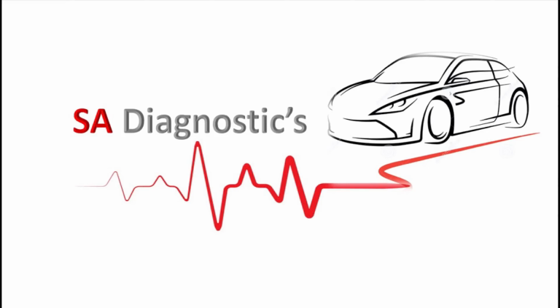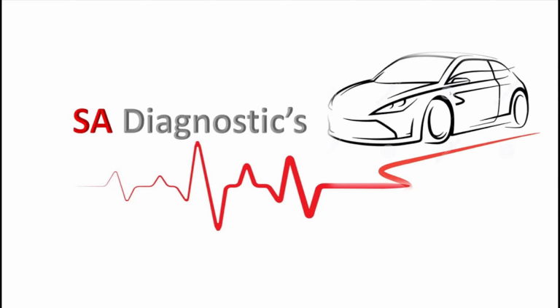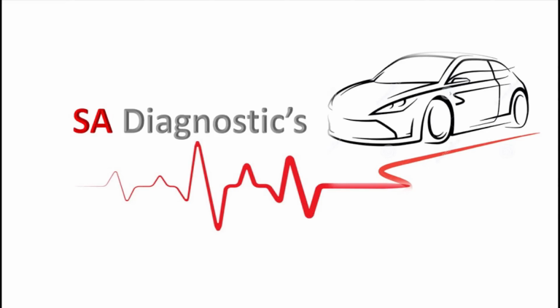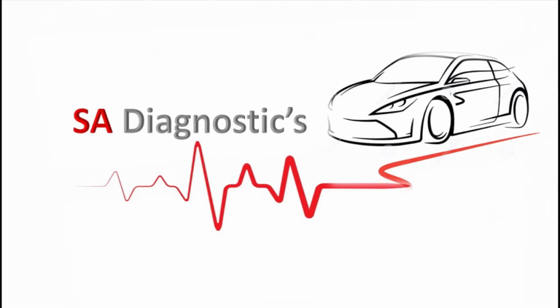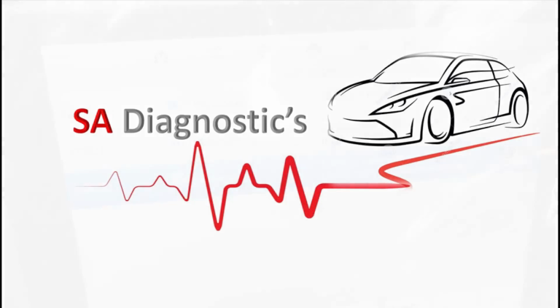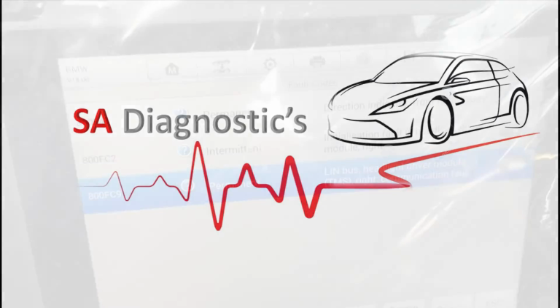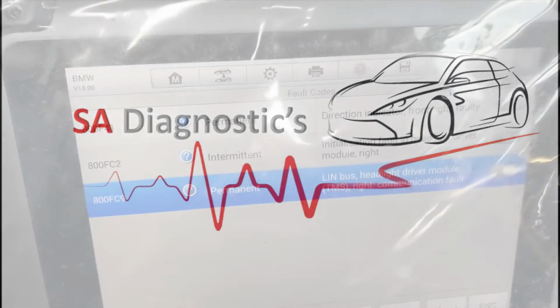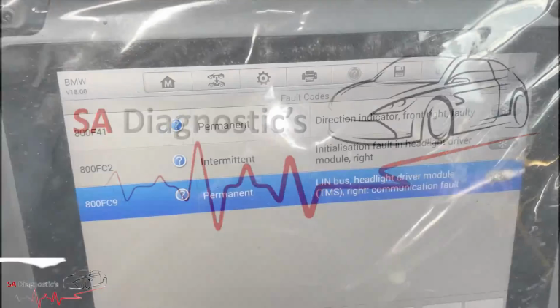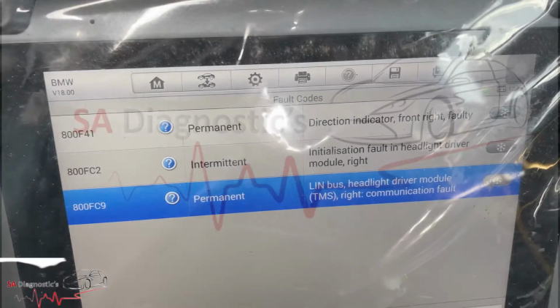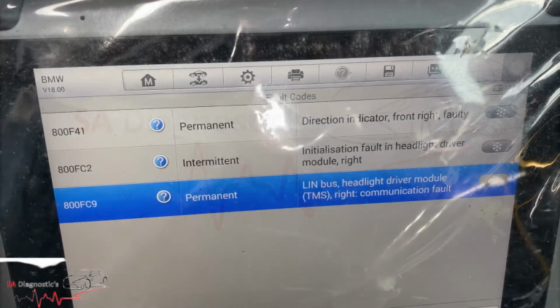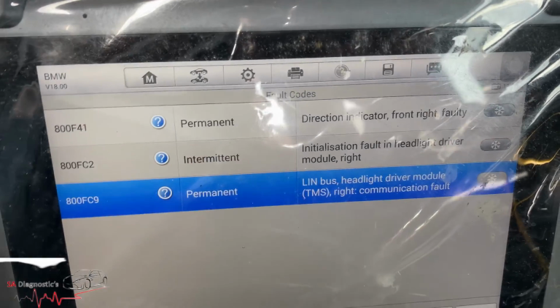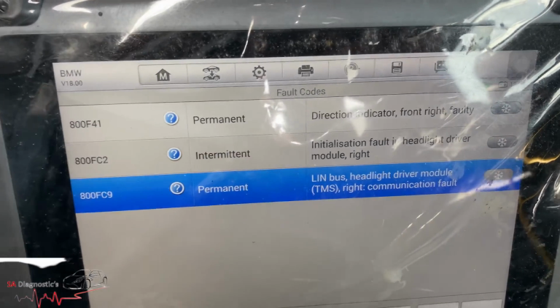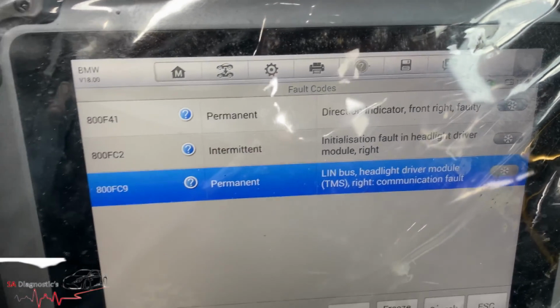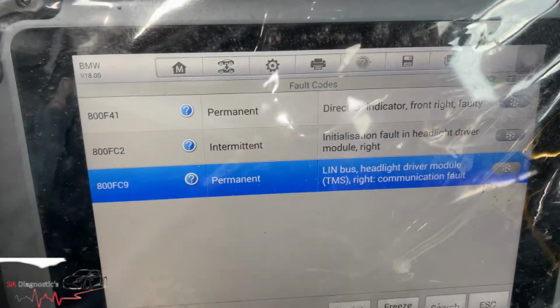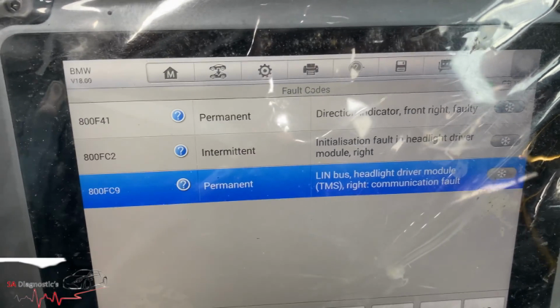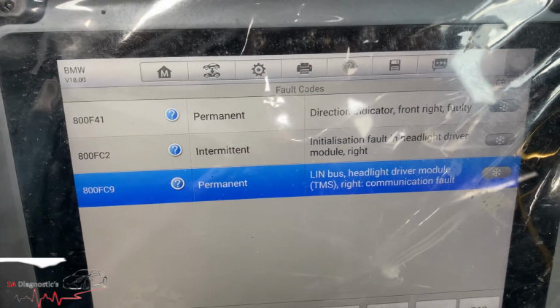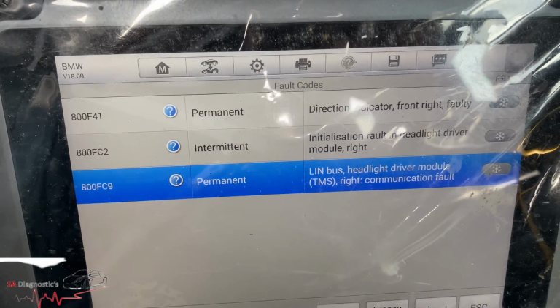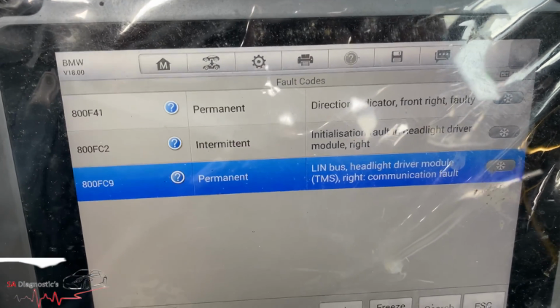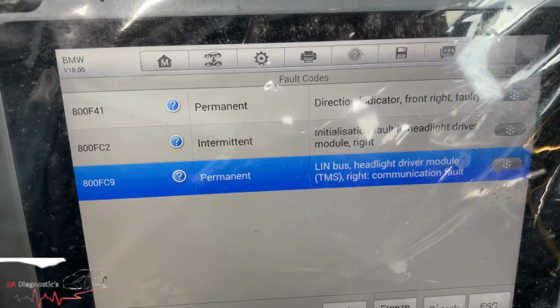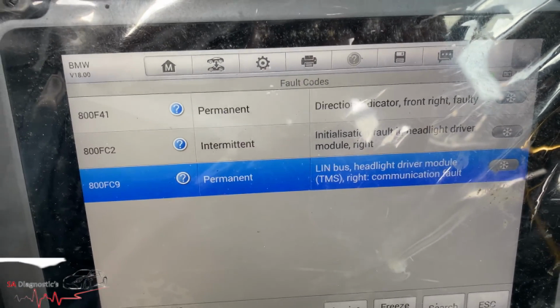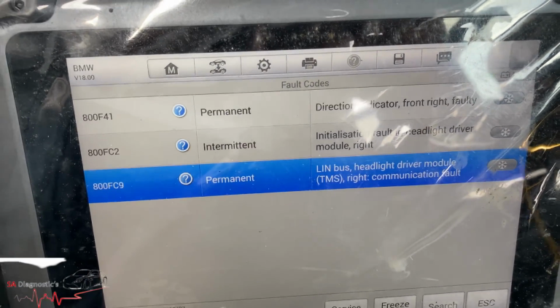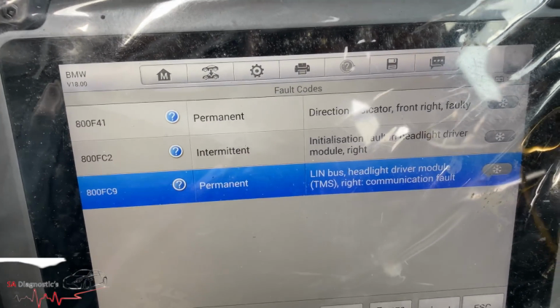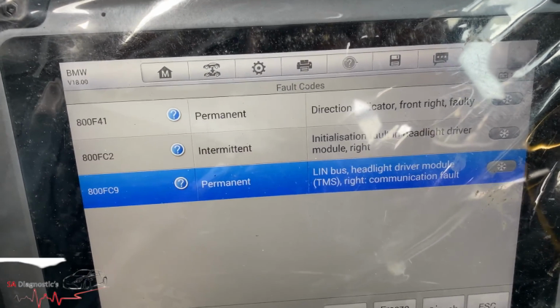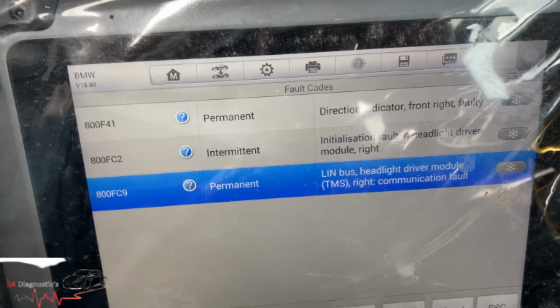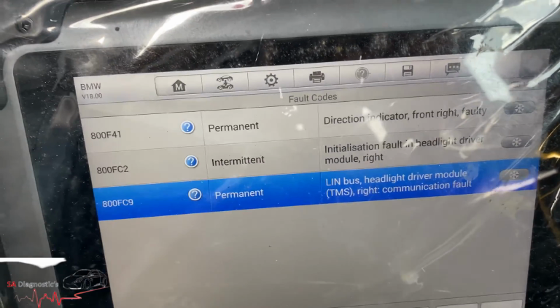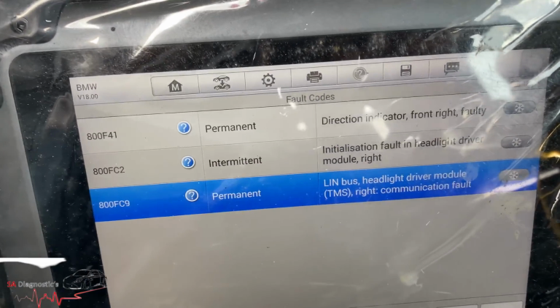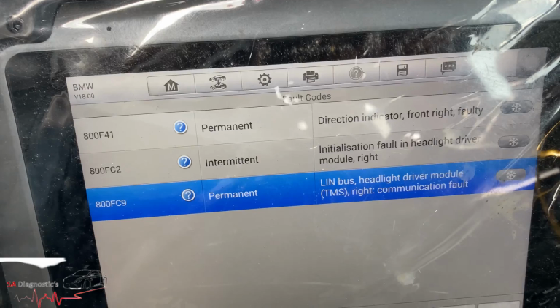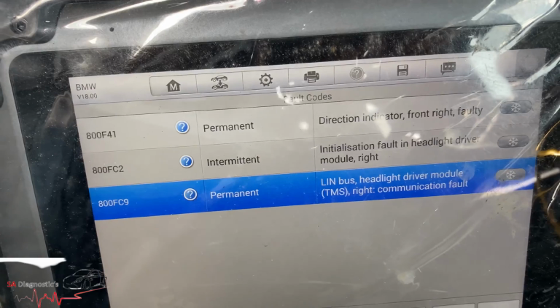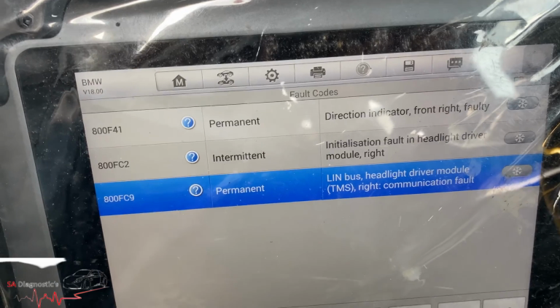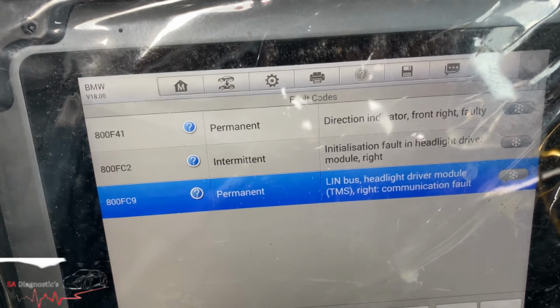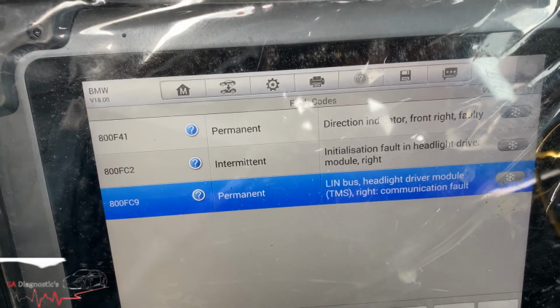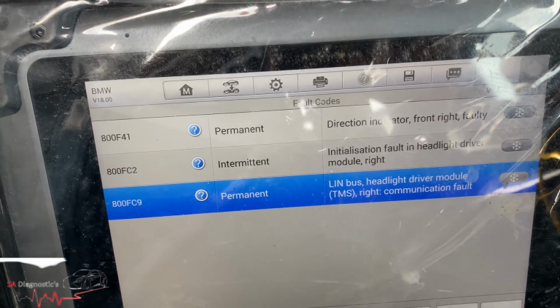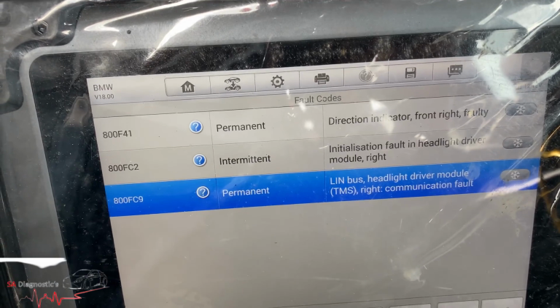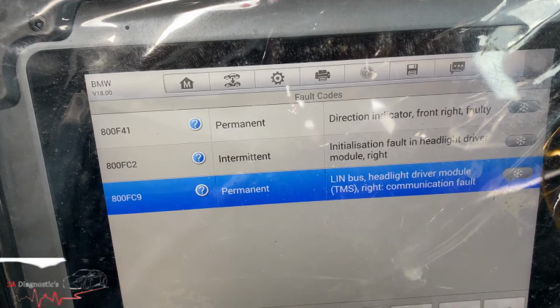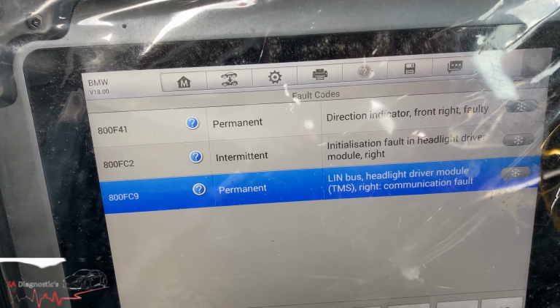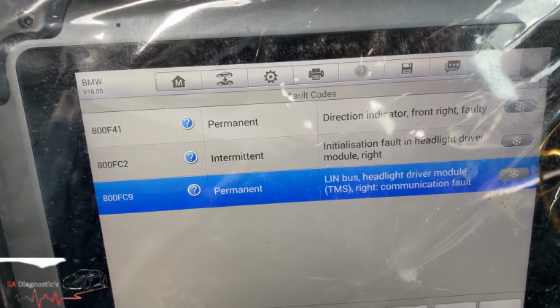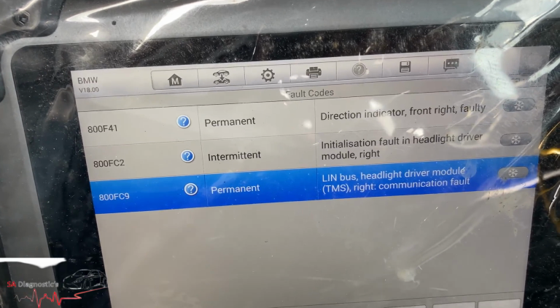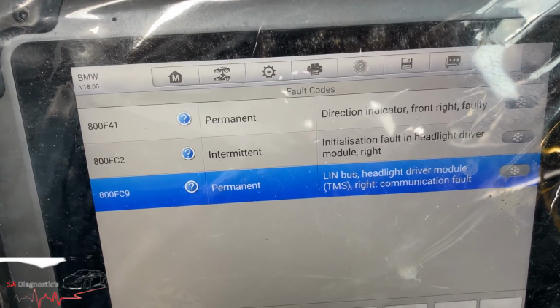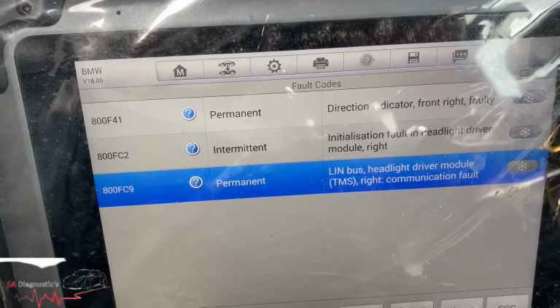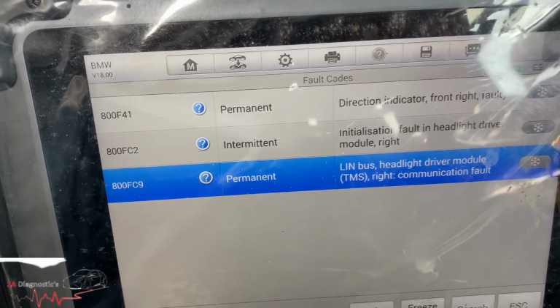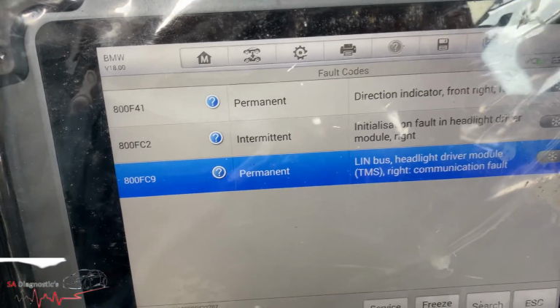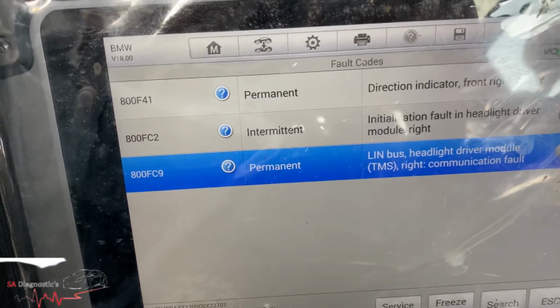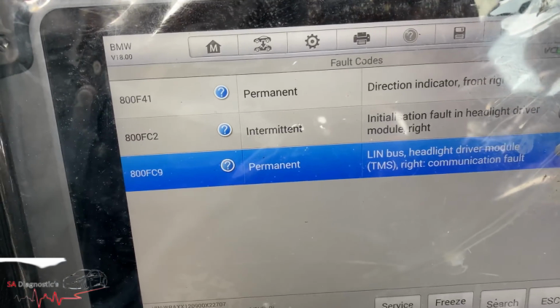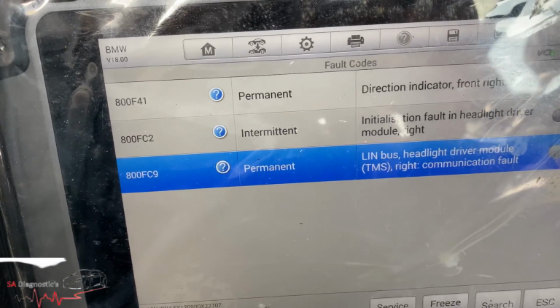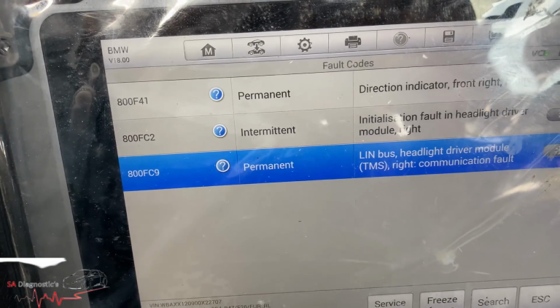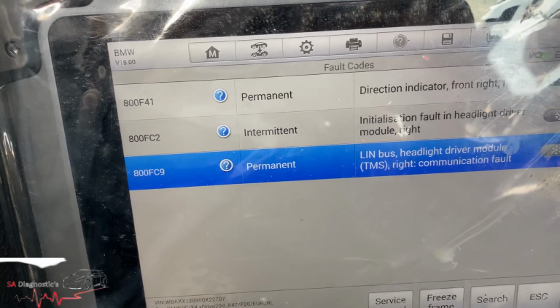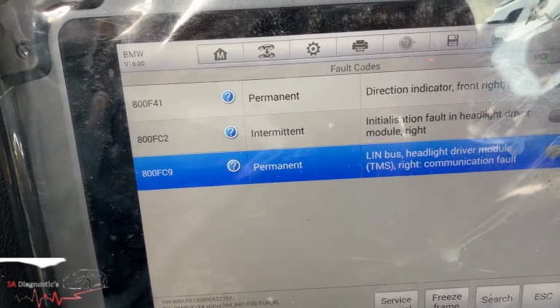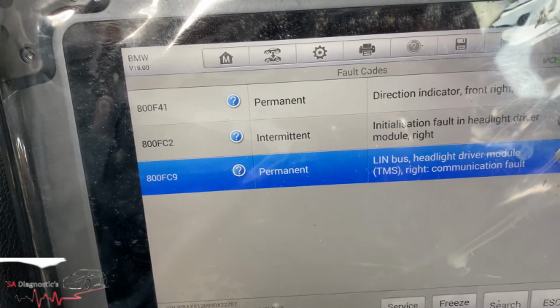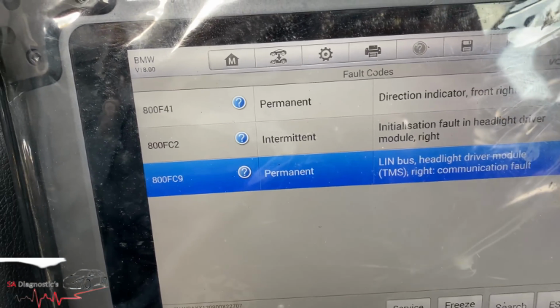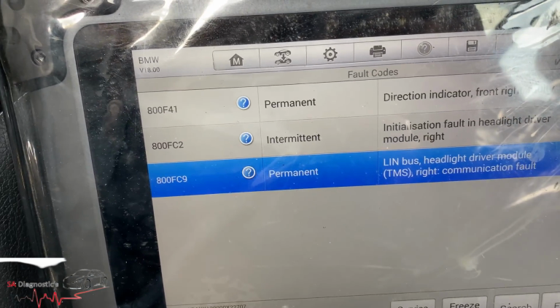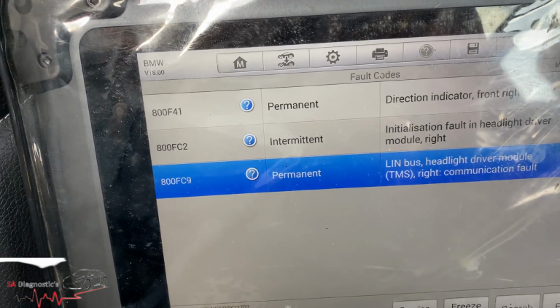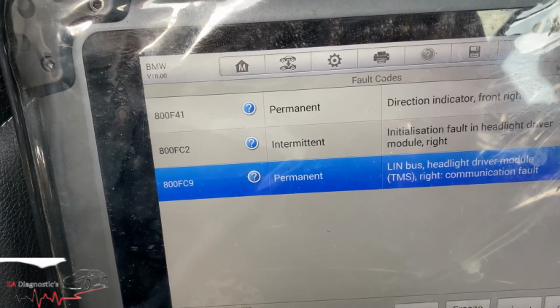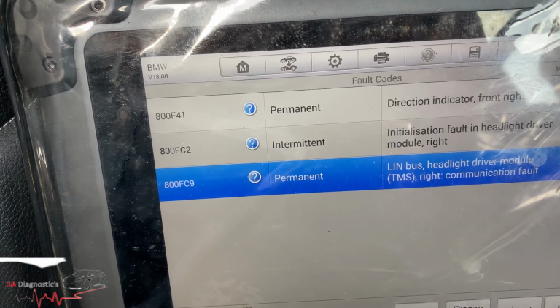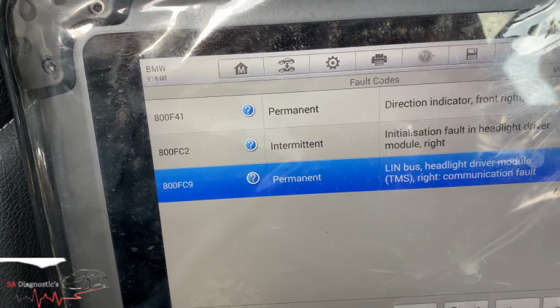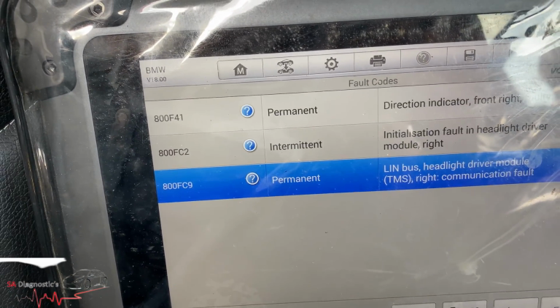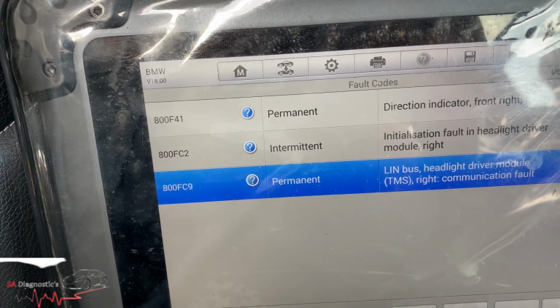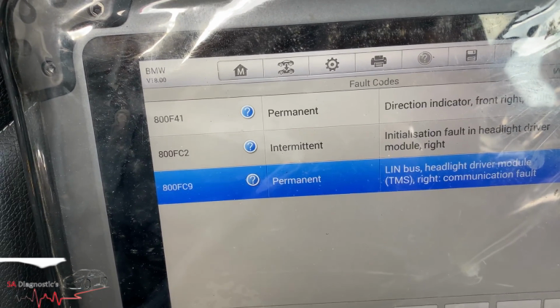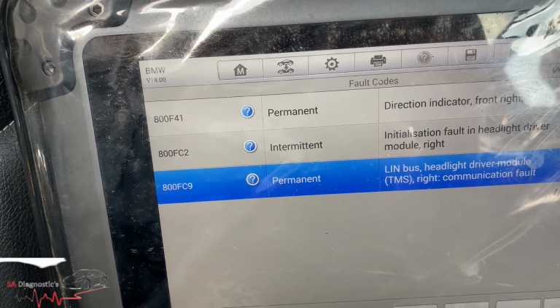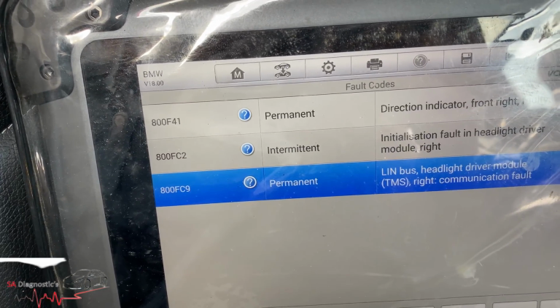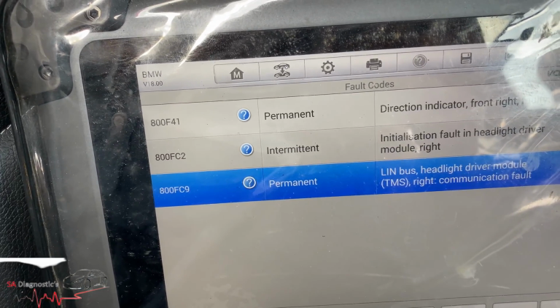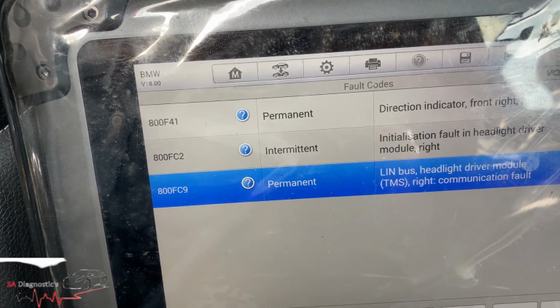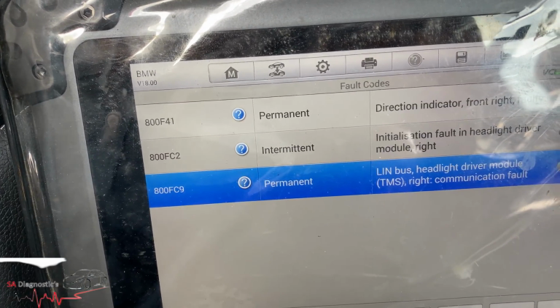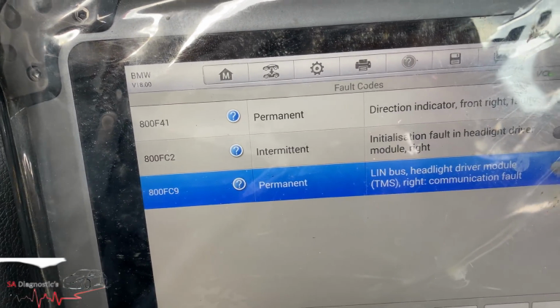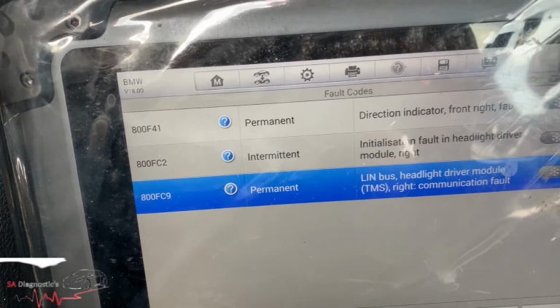I am working on this BMW X4, F26, F25 models — all the same. It's the very bottom code 800FC9.